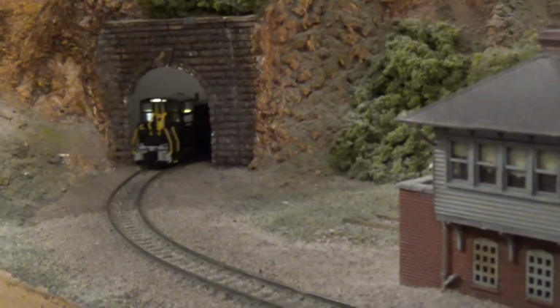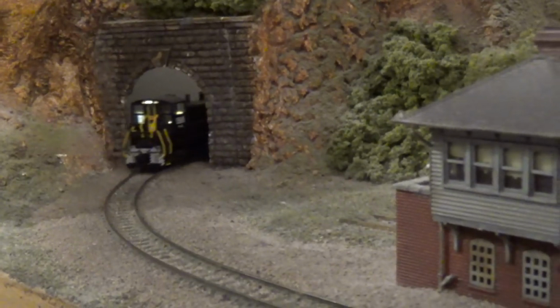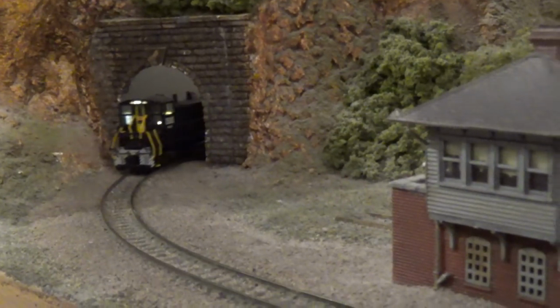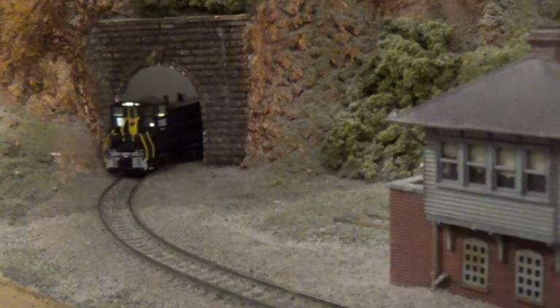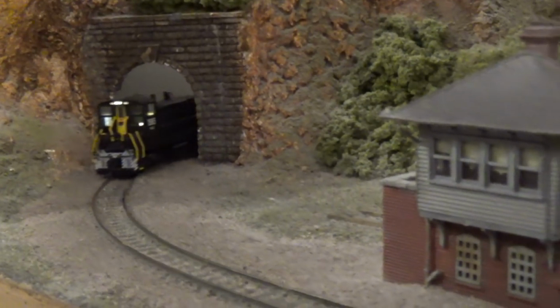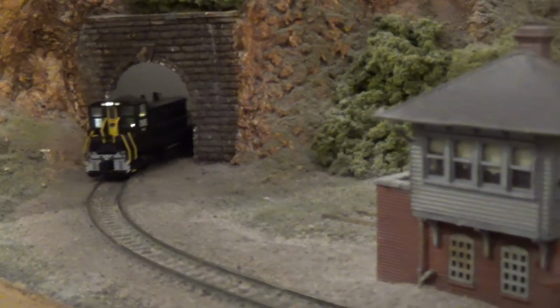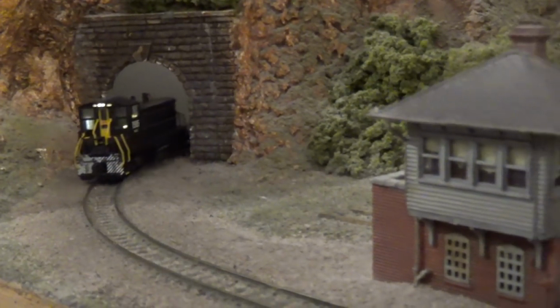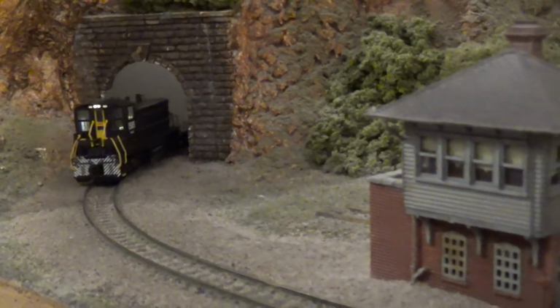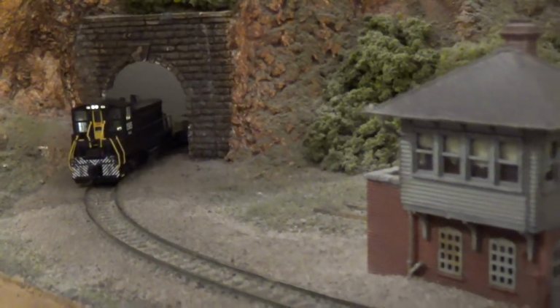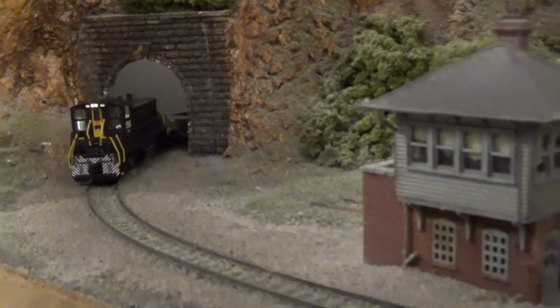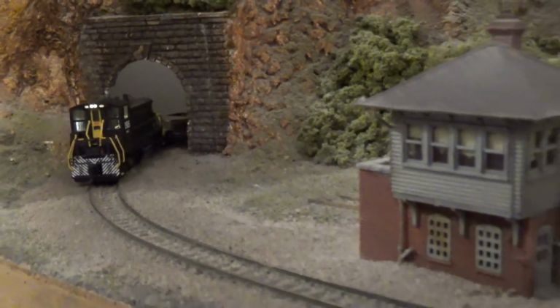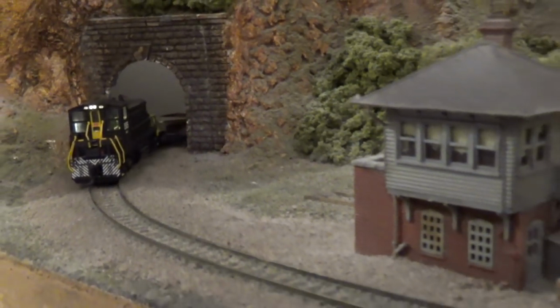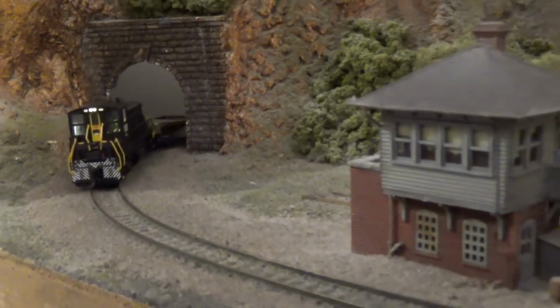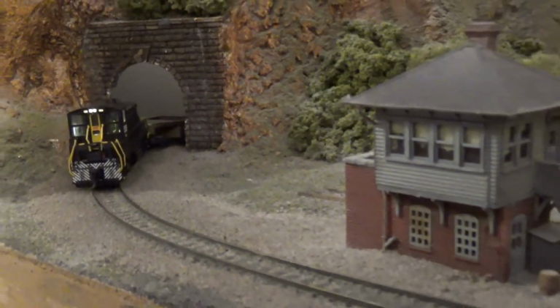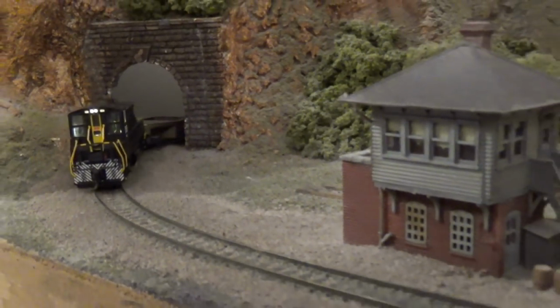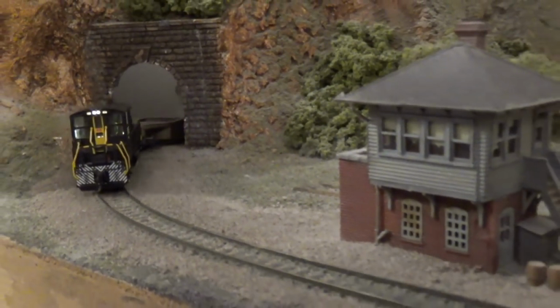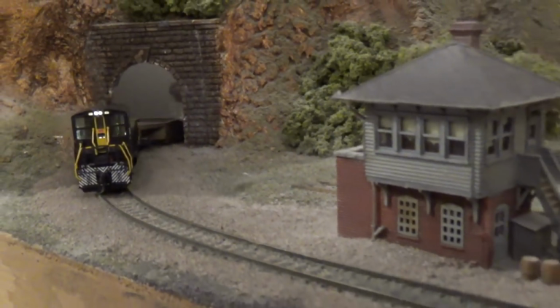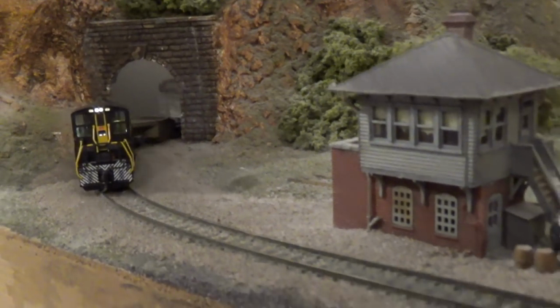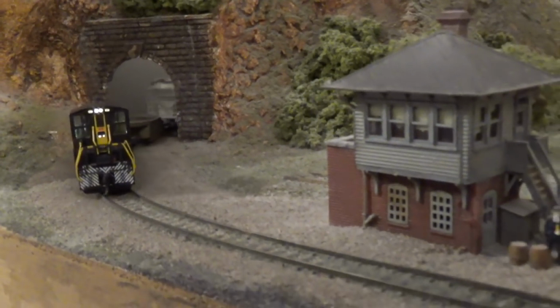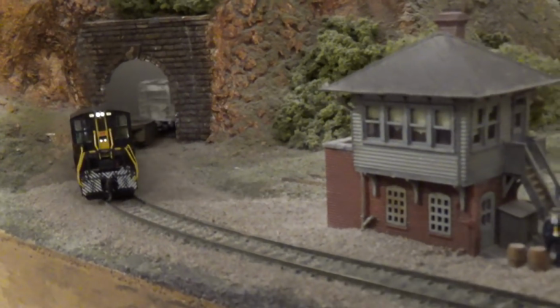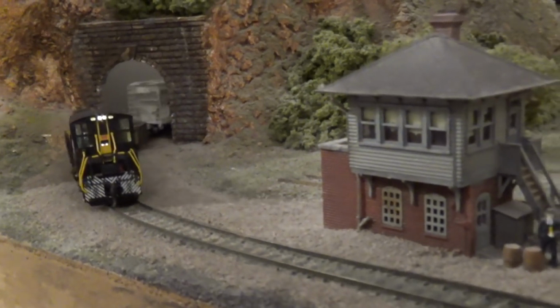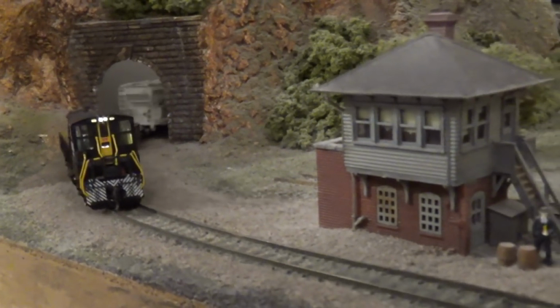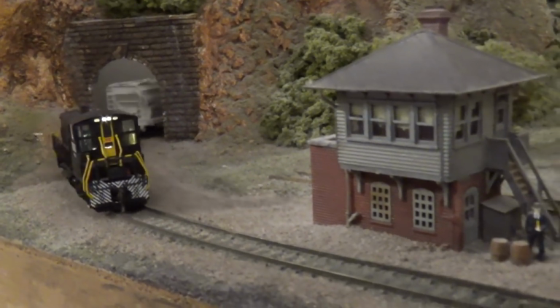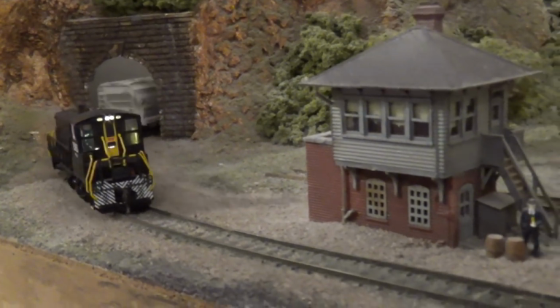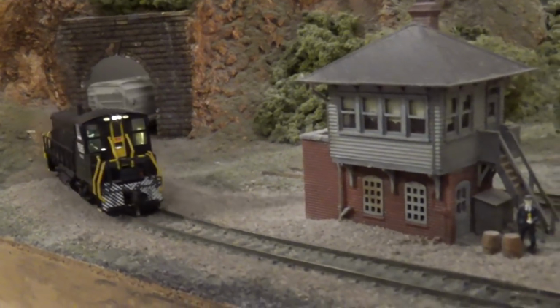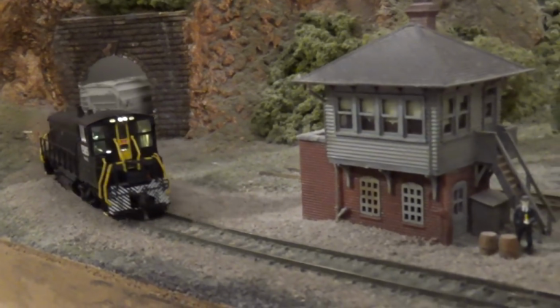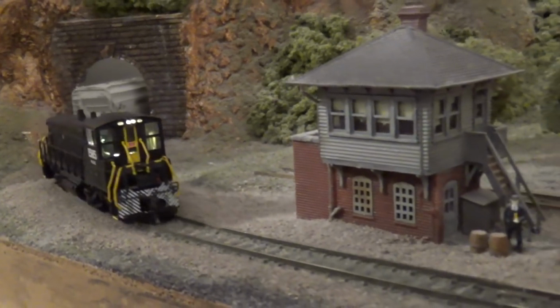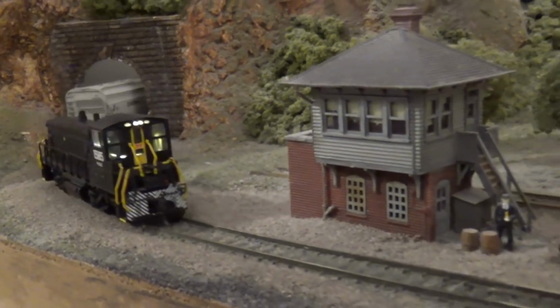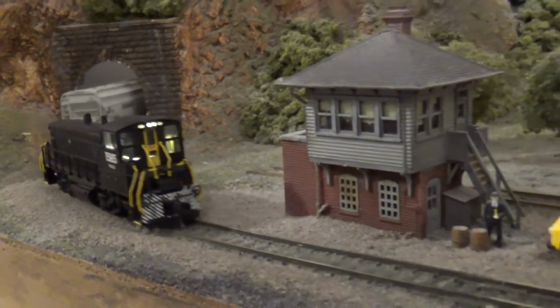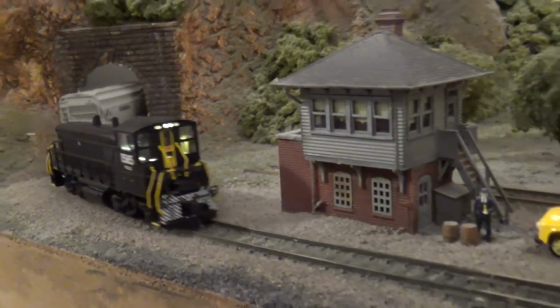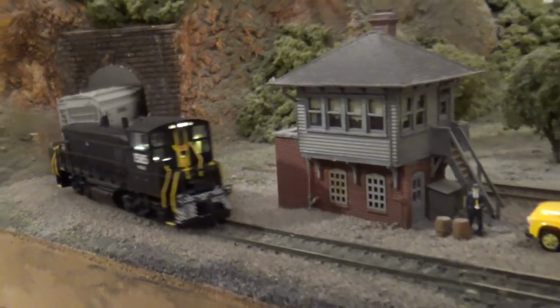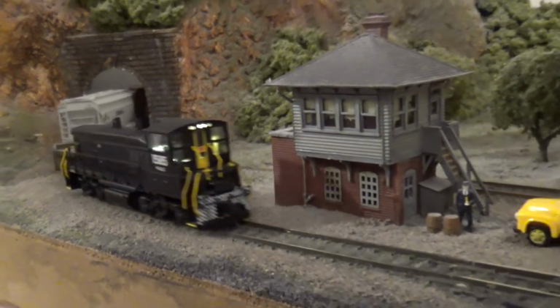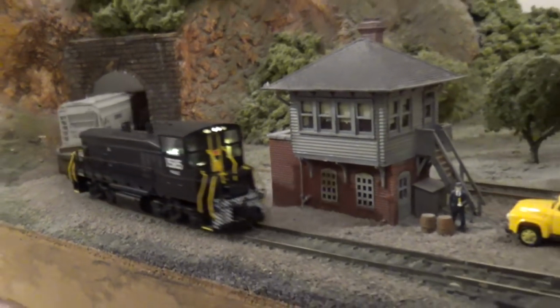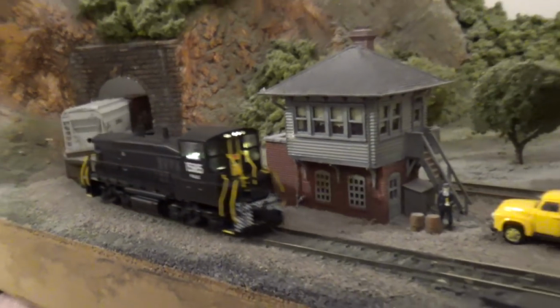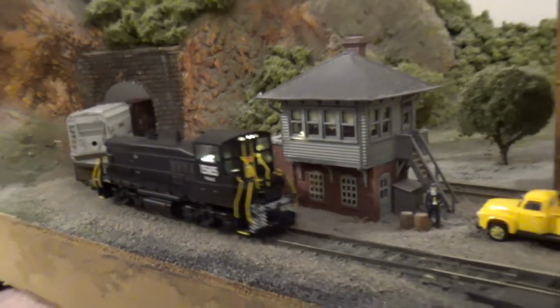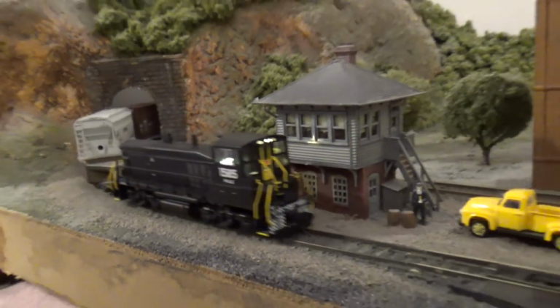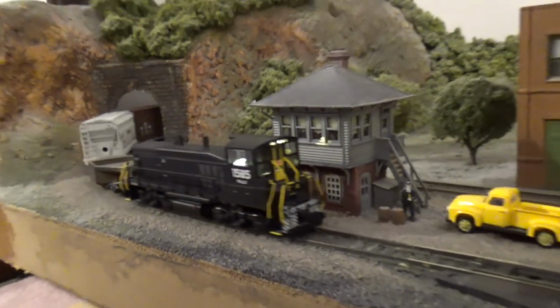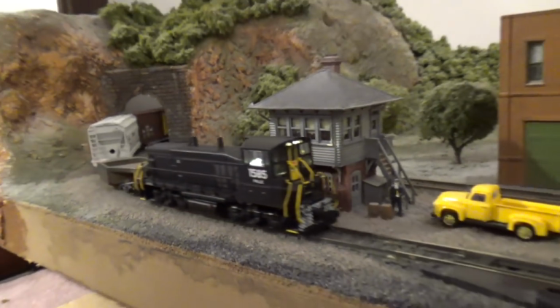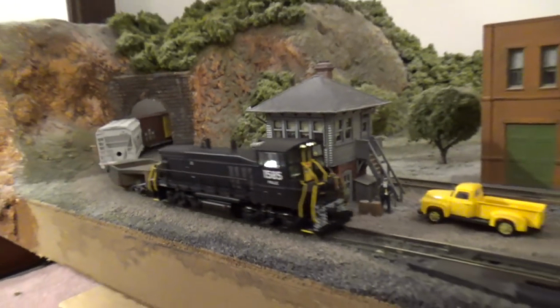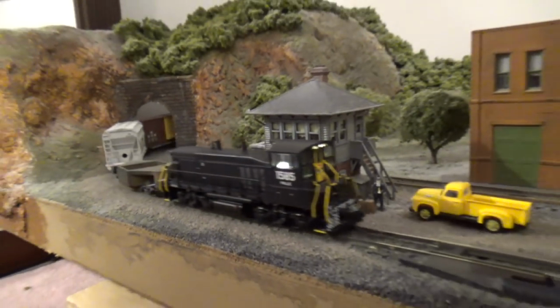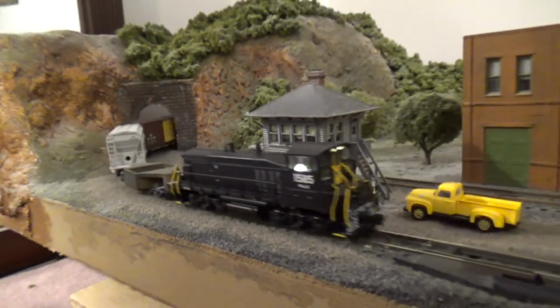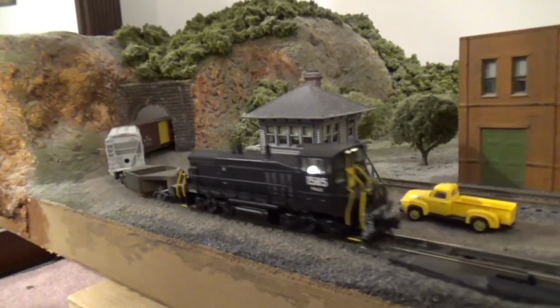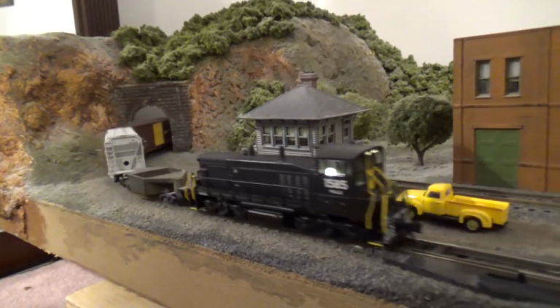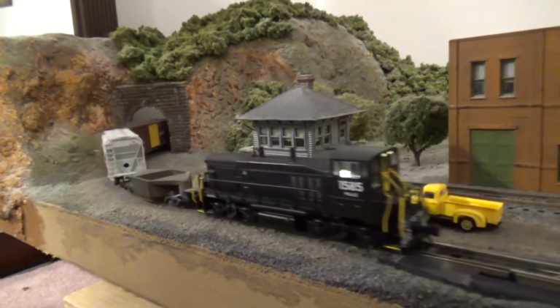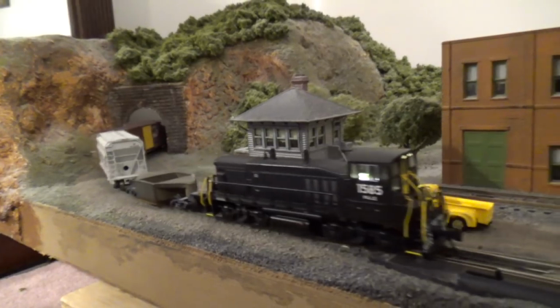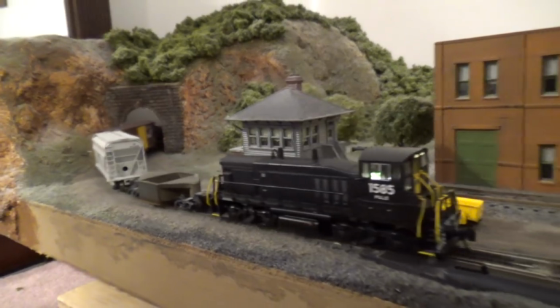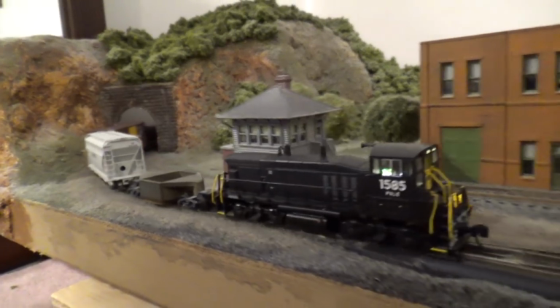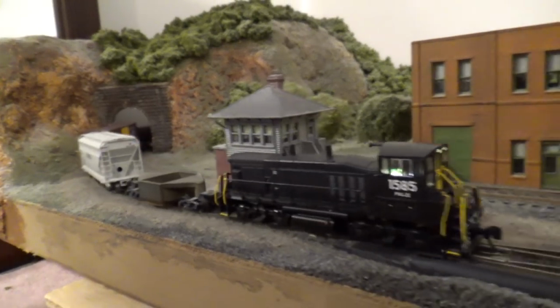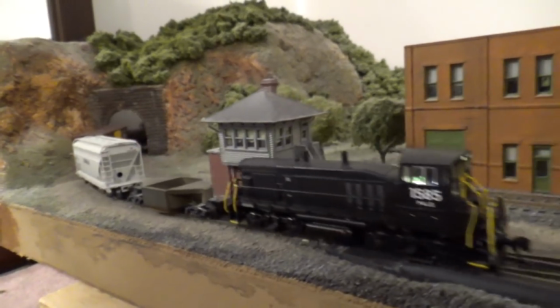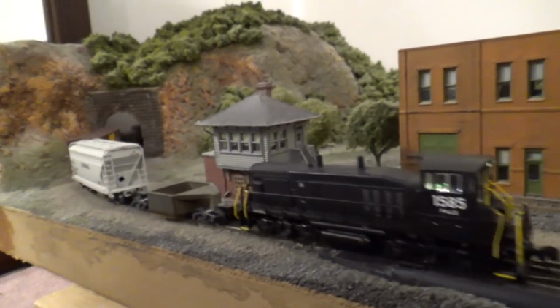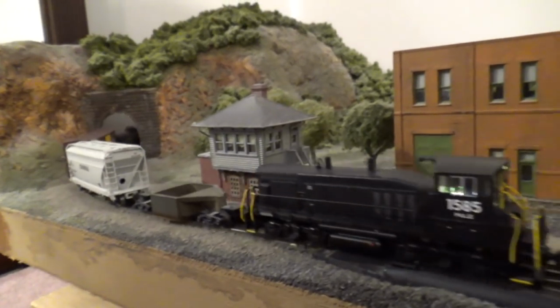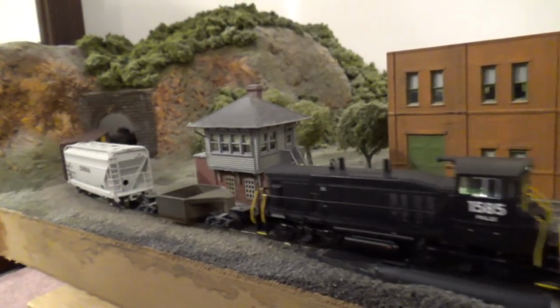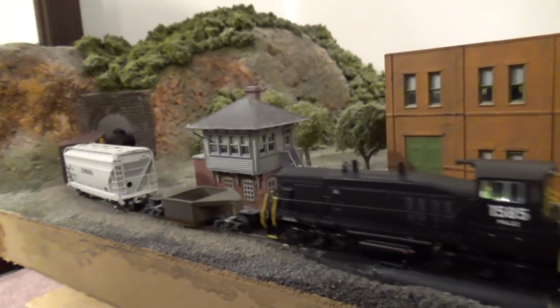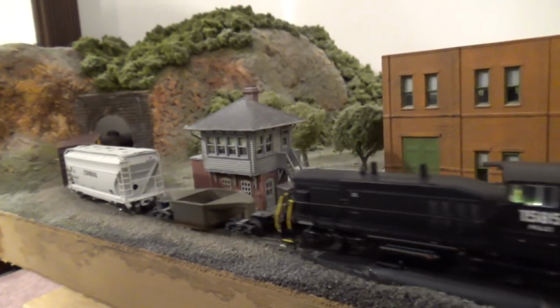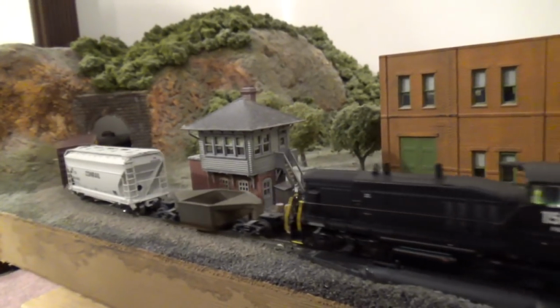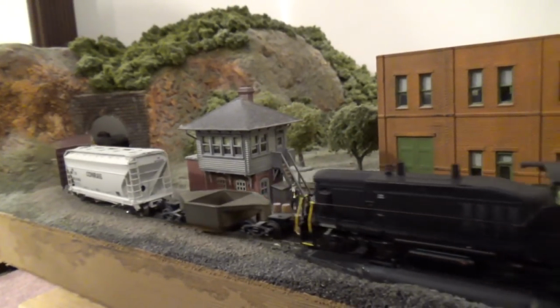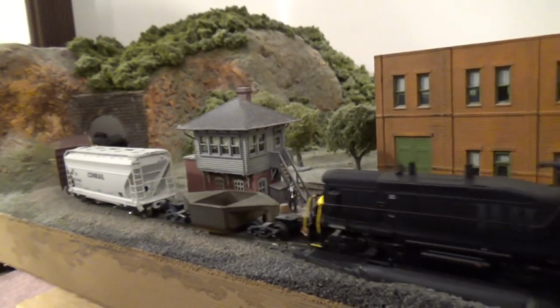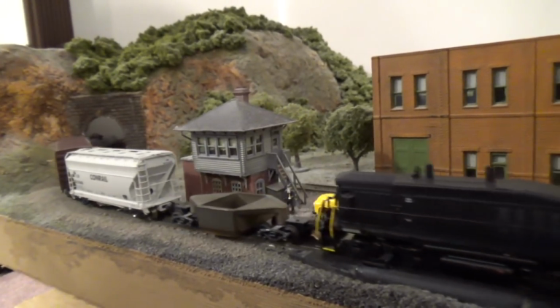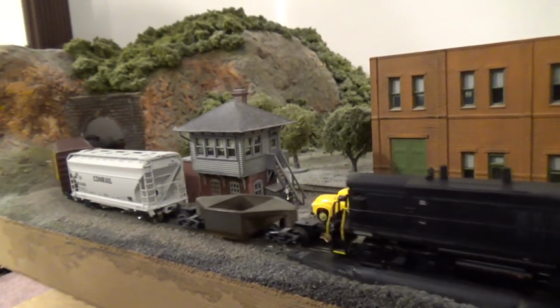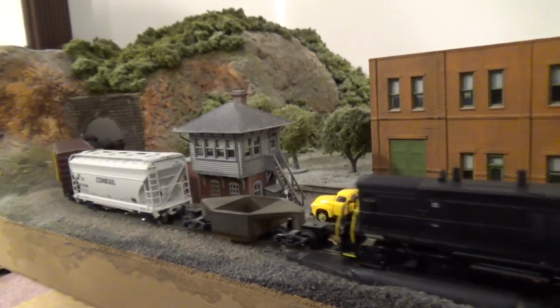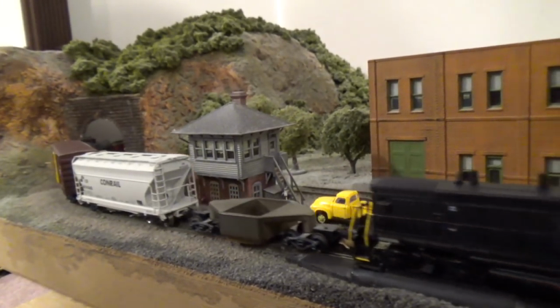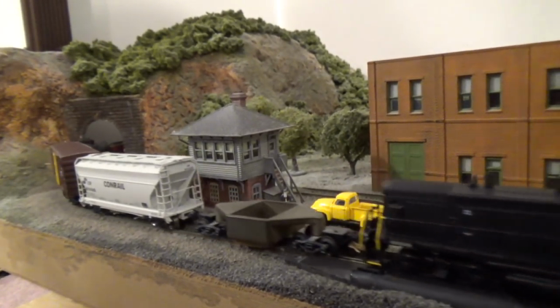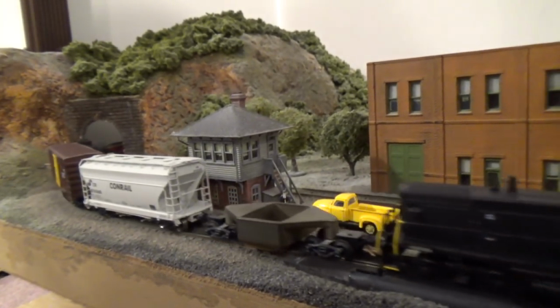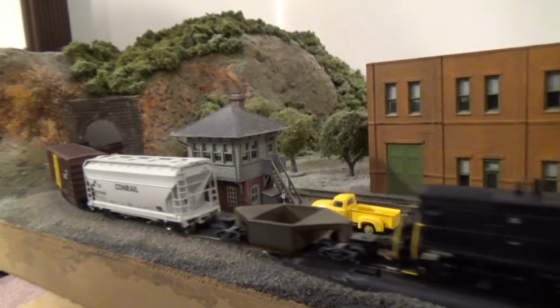Coming out of the tunnel we have an MP15, followed by the track cleaning car we forgot to take off the train, and a small local.